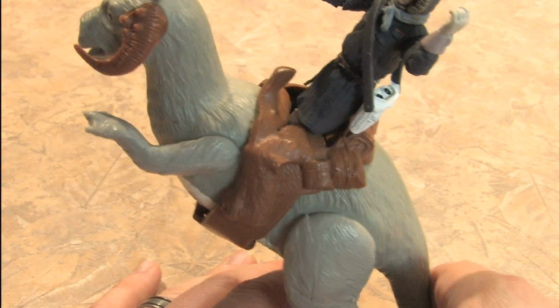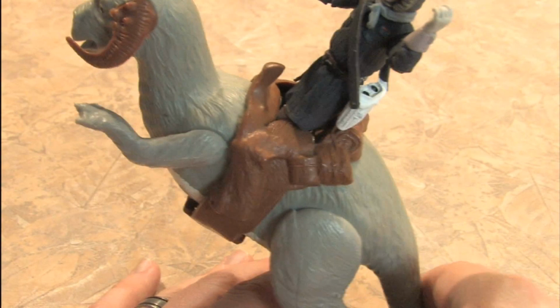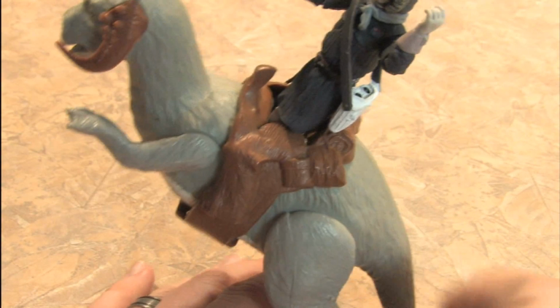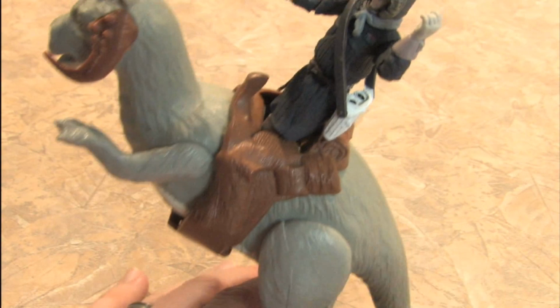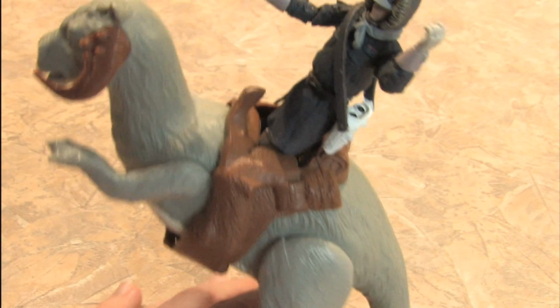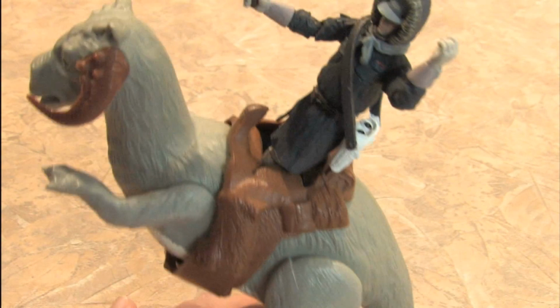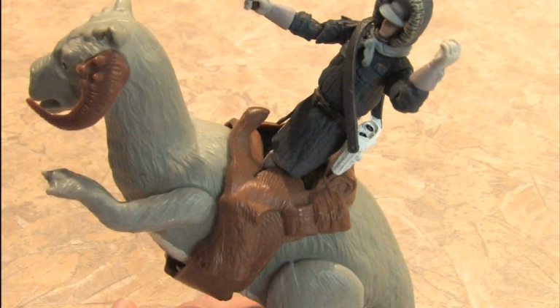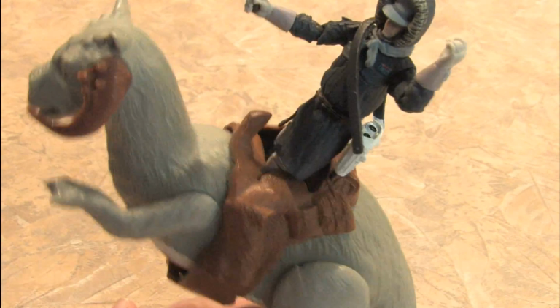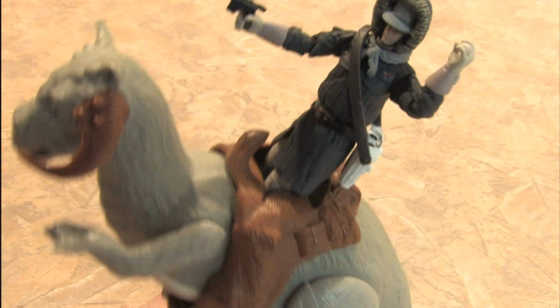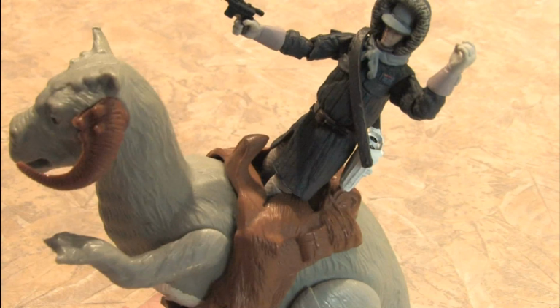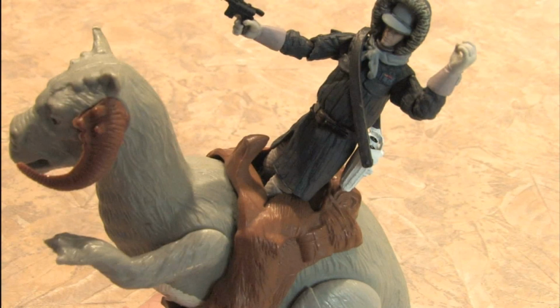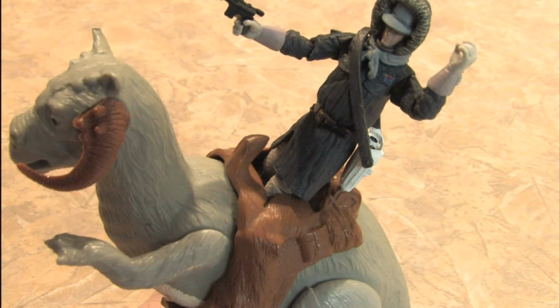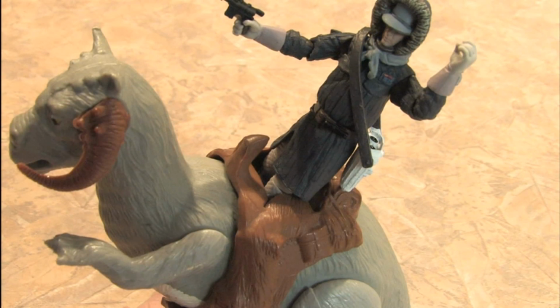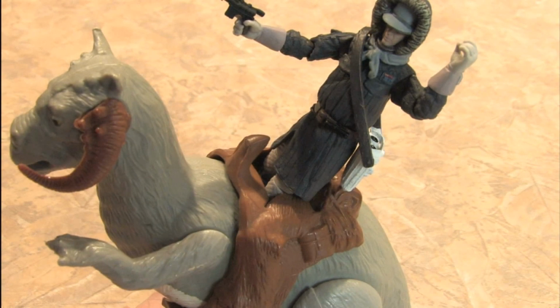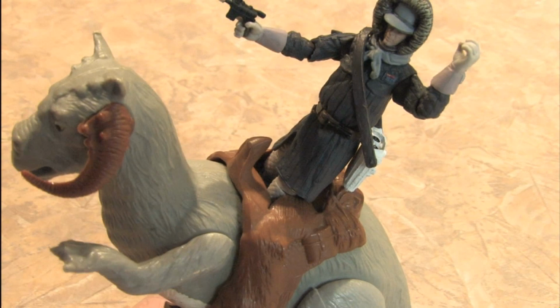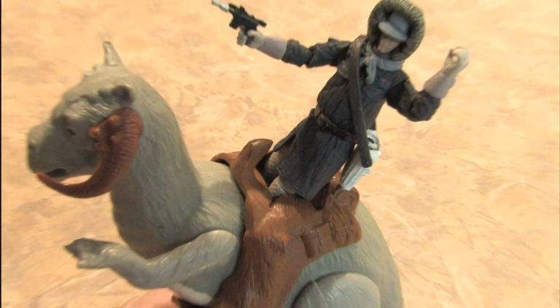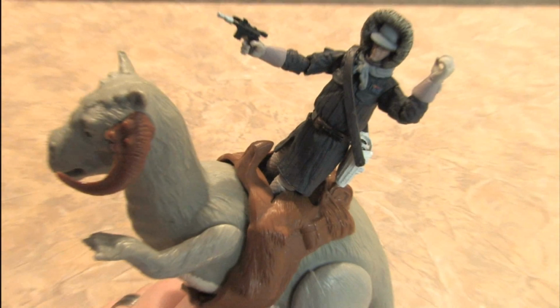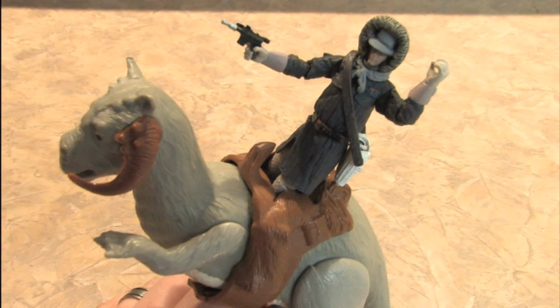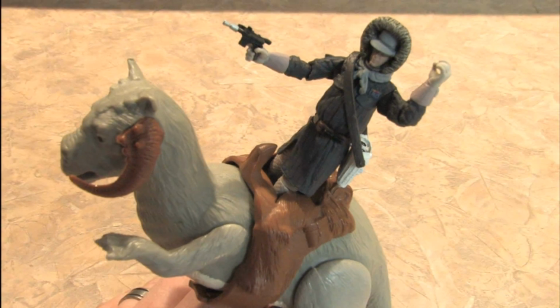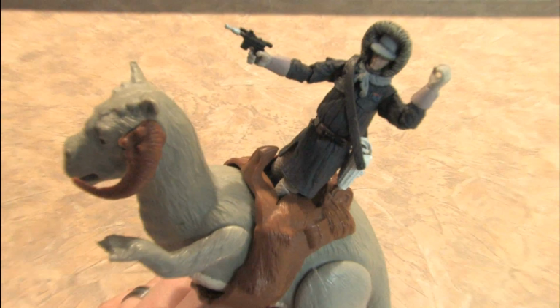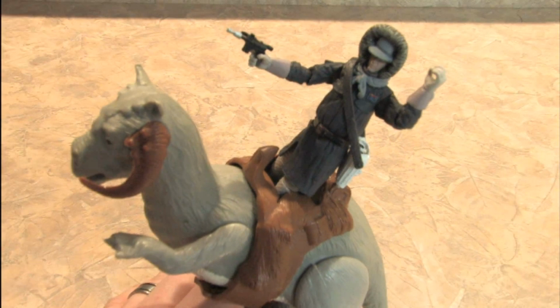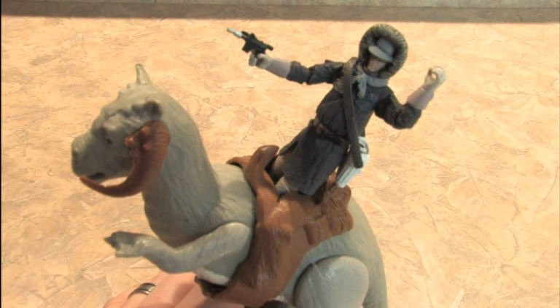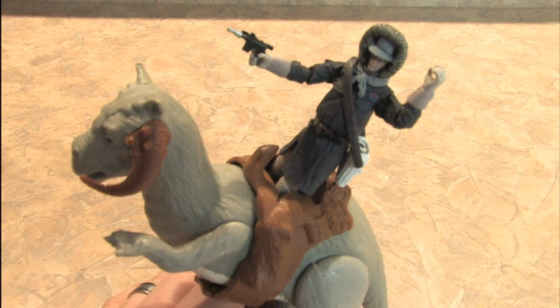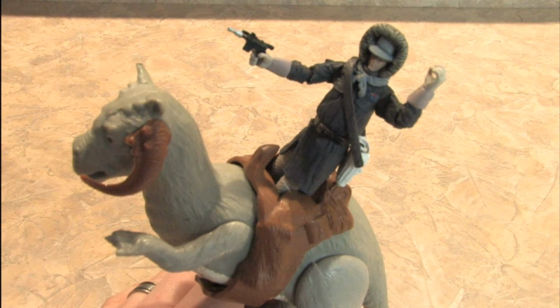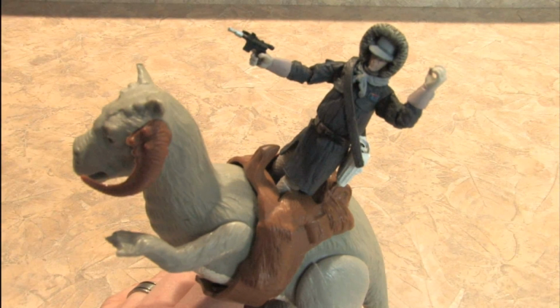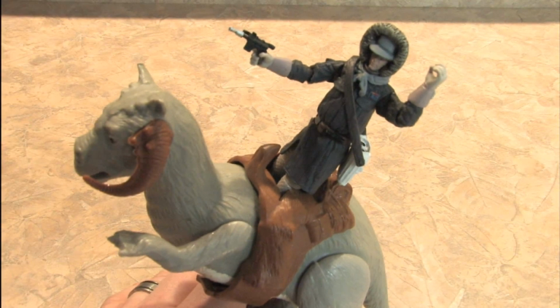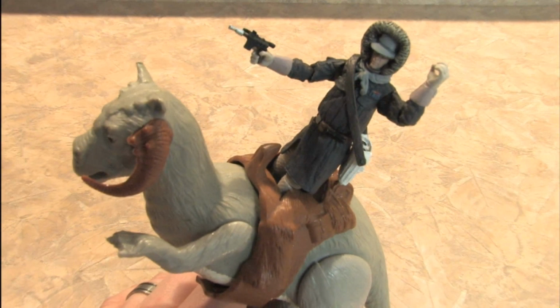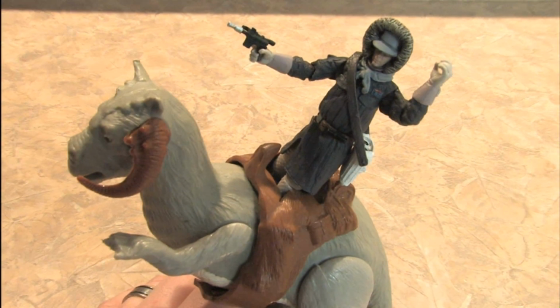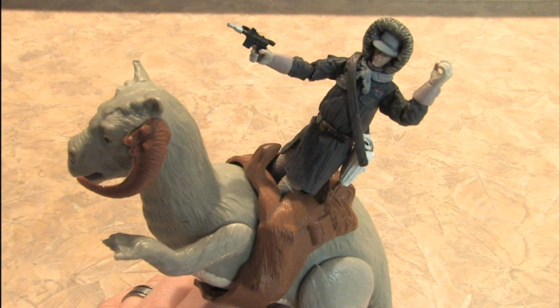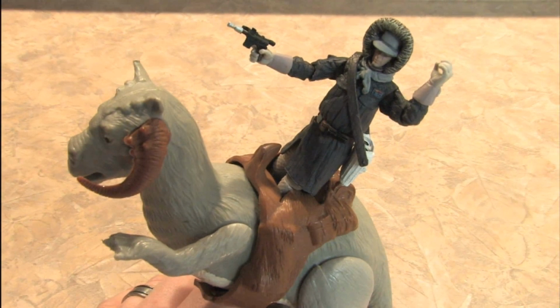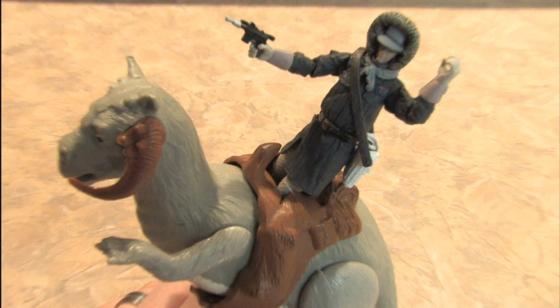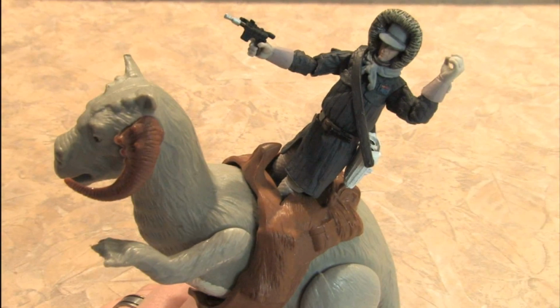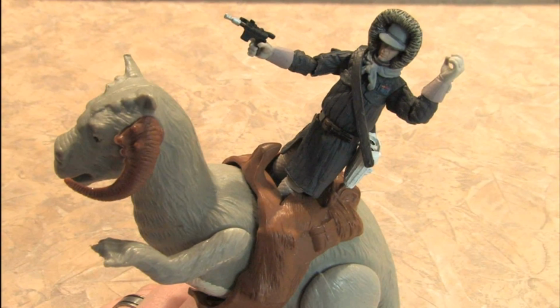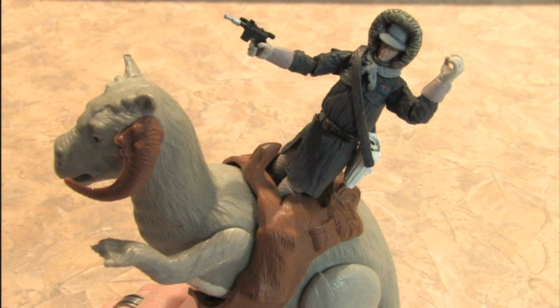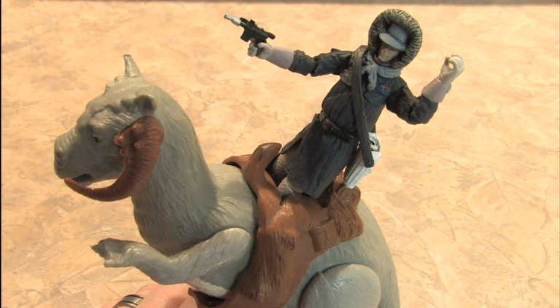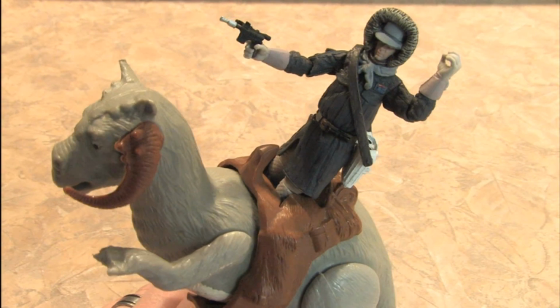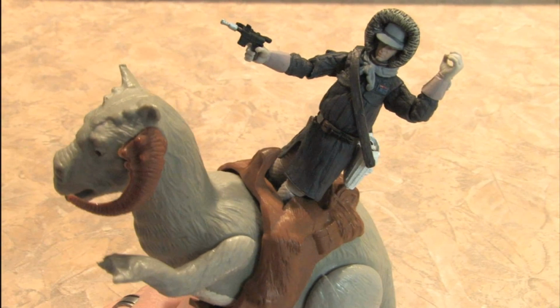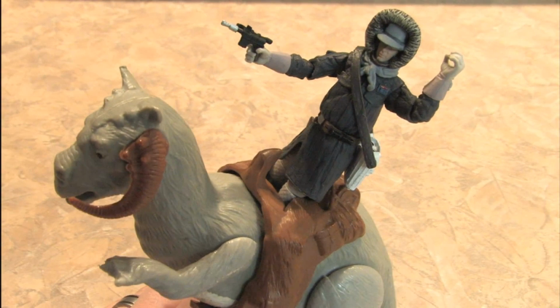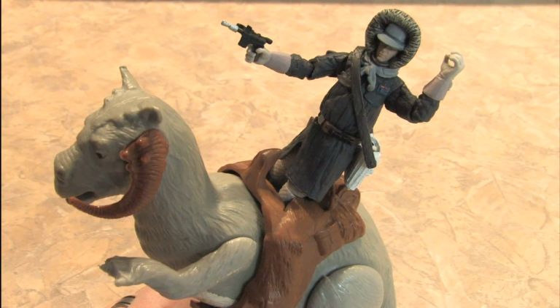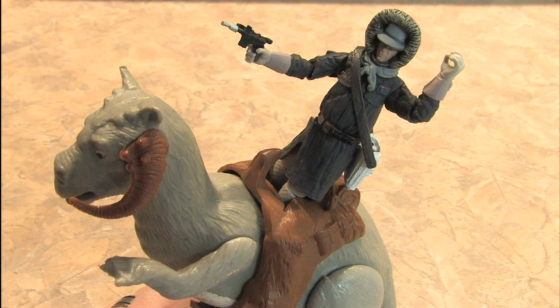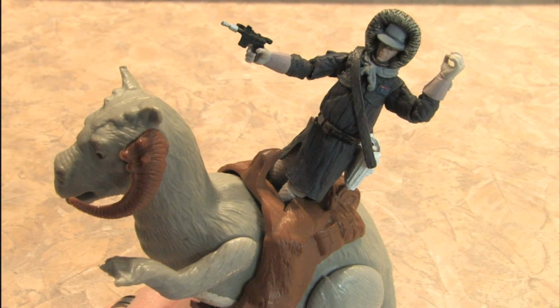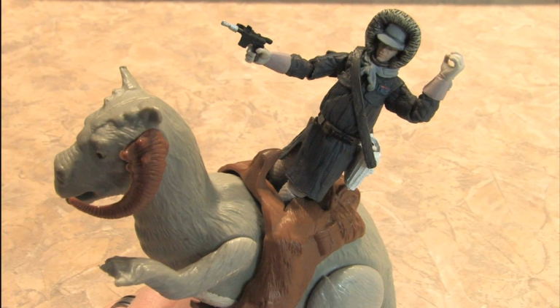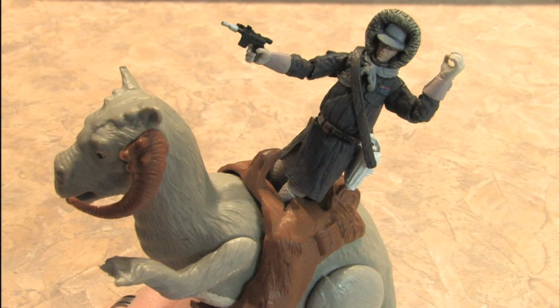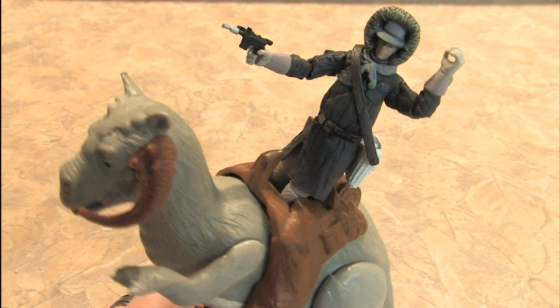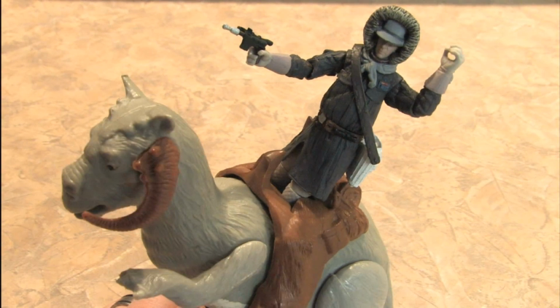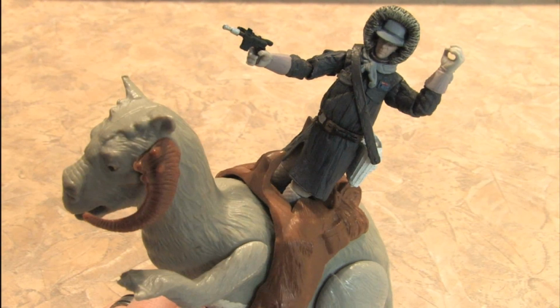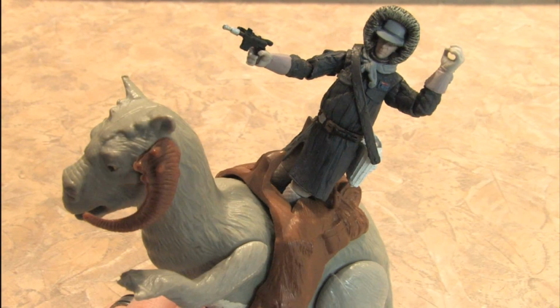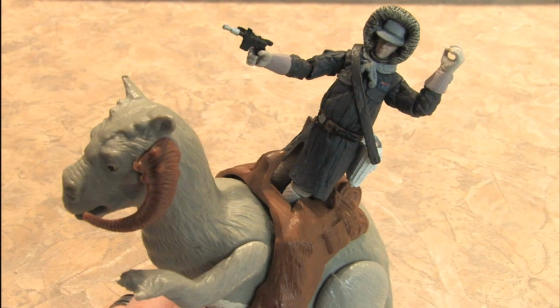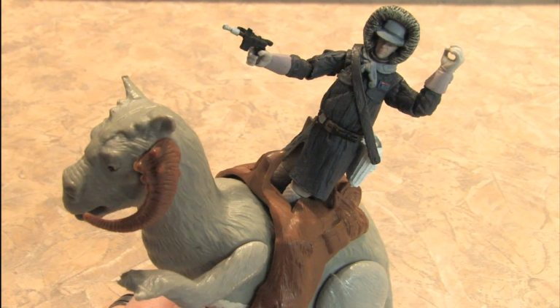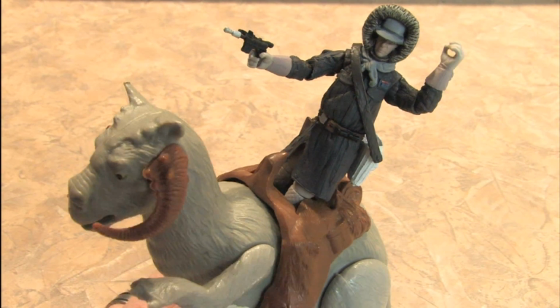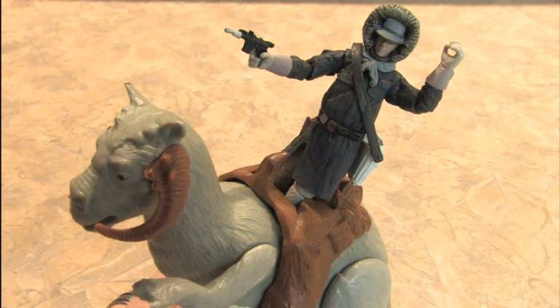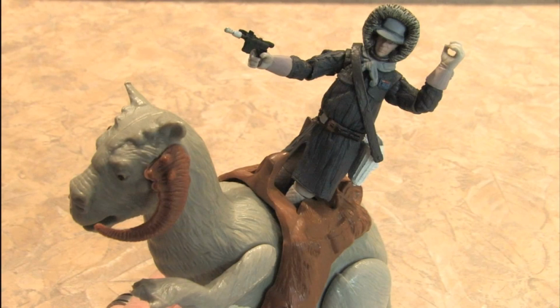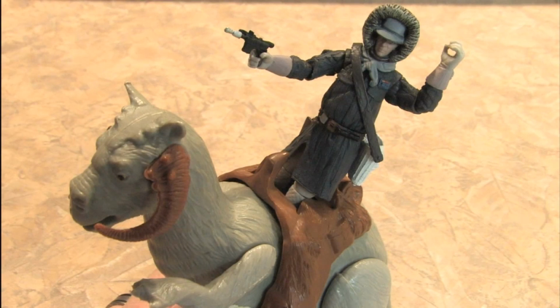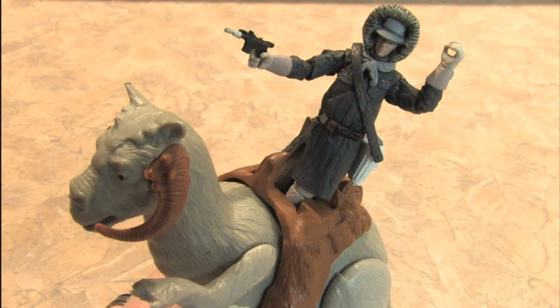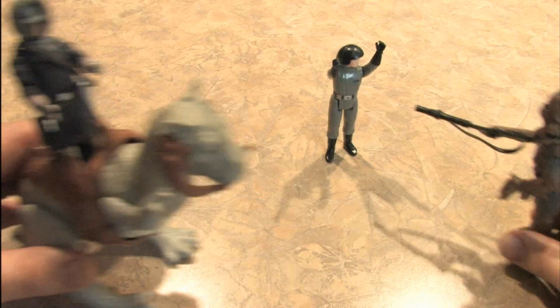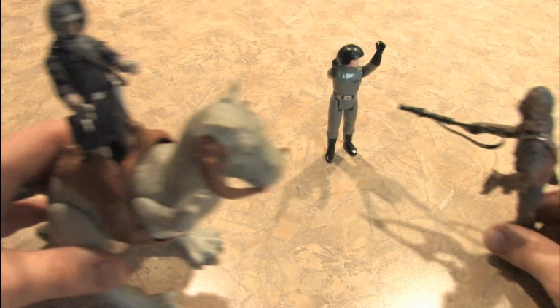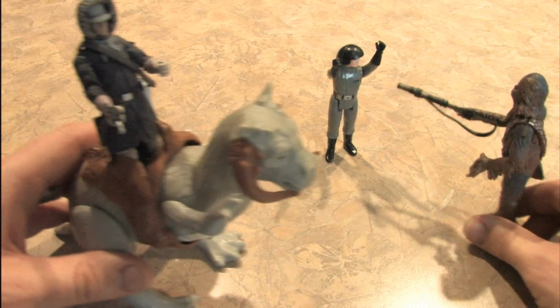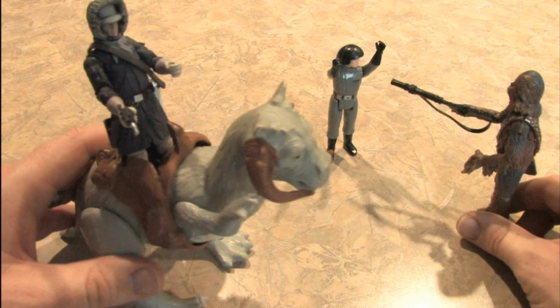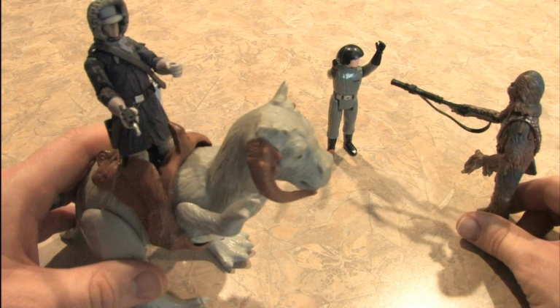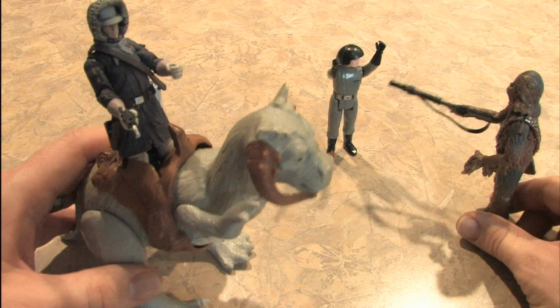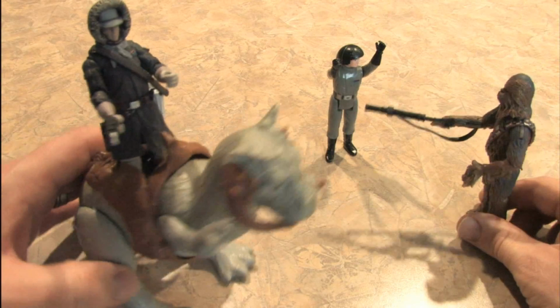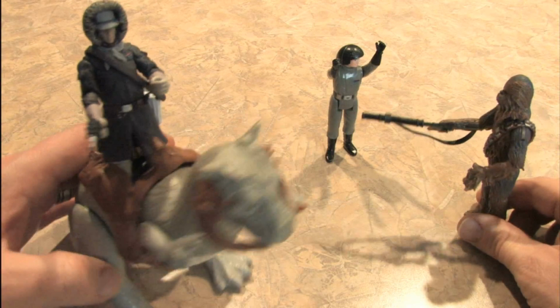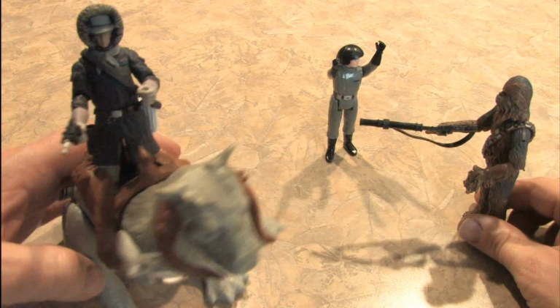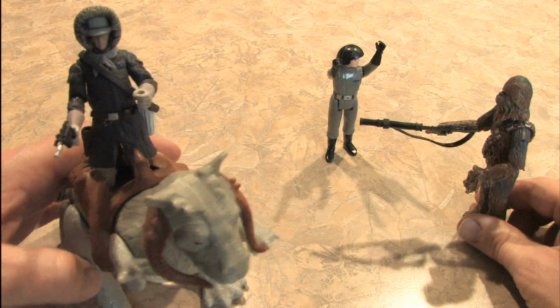This is one of the best old school The Empire Strikes Back toys you can buy, and I'll be sending all of you to eBay to find one. Check it out.